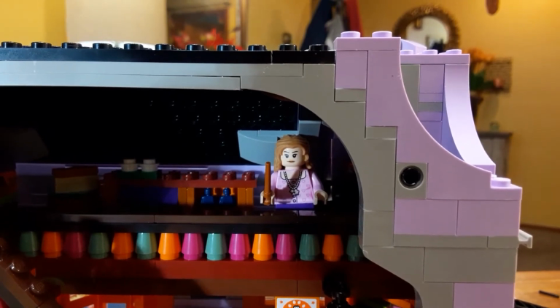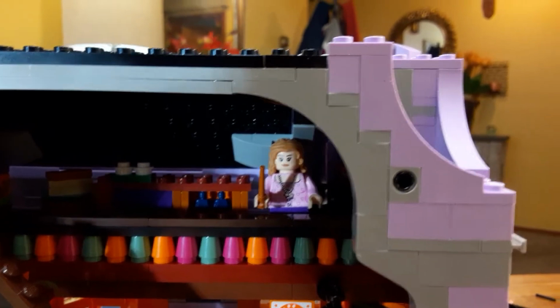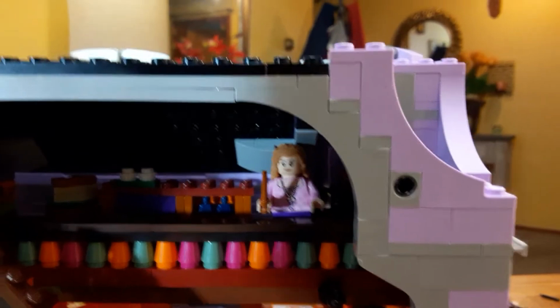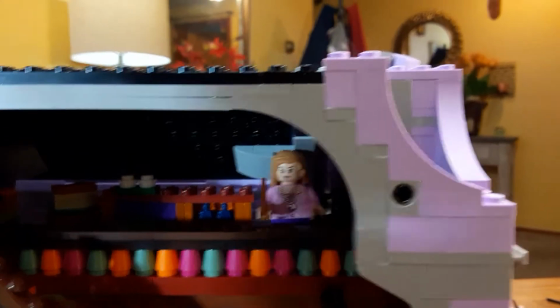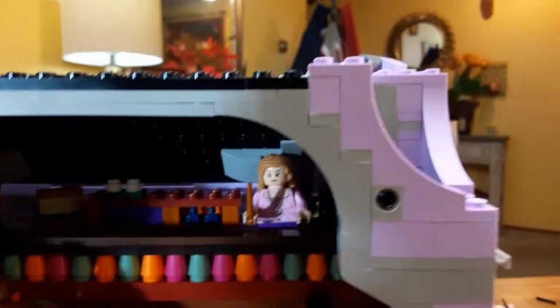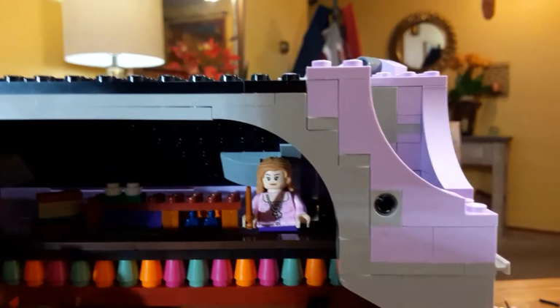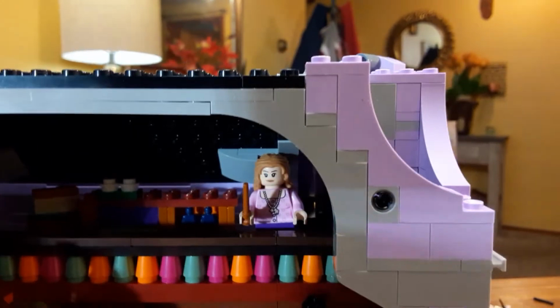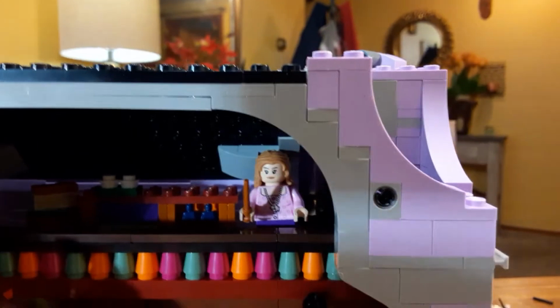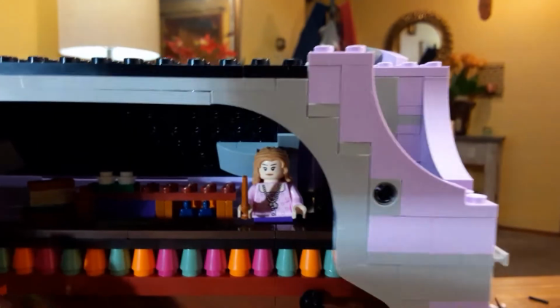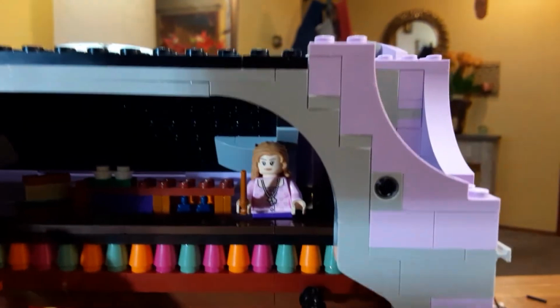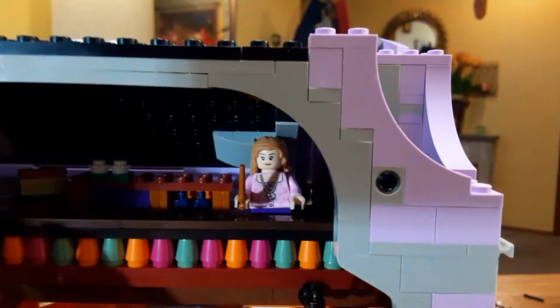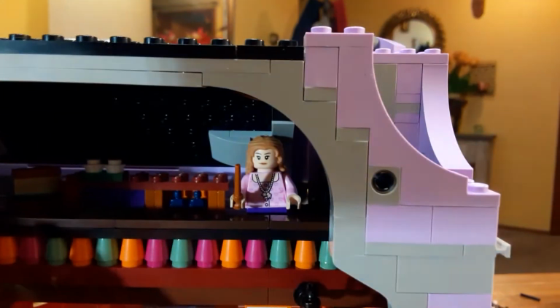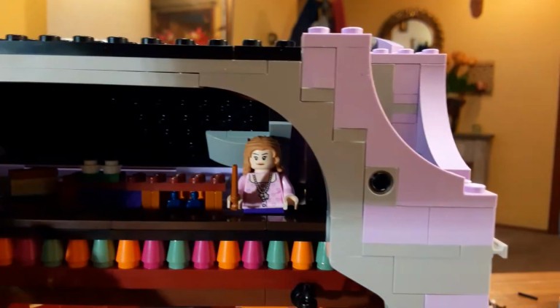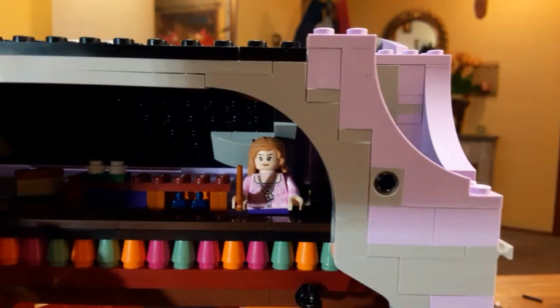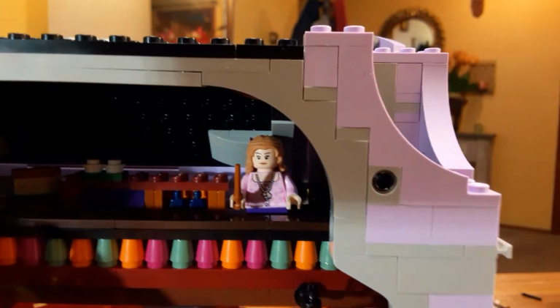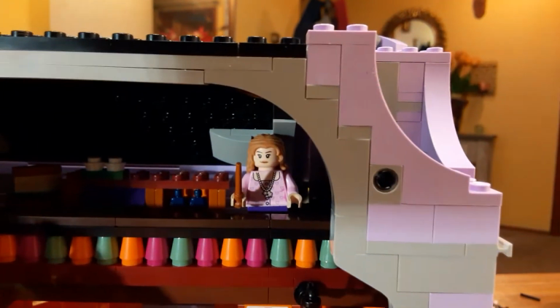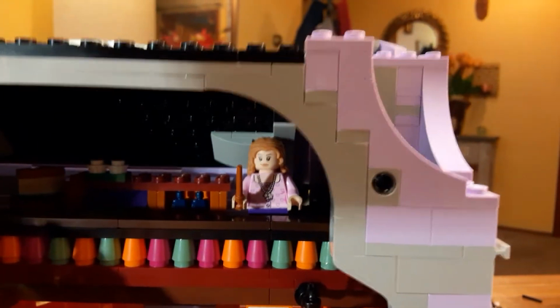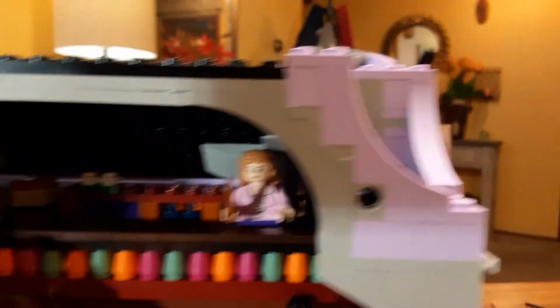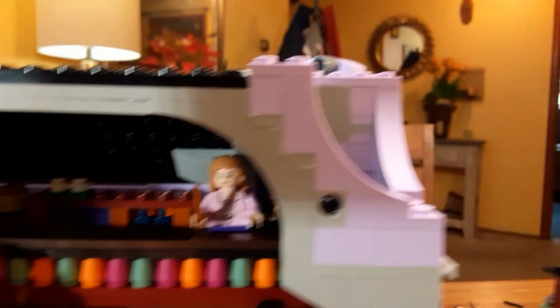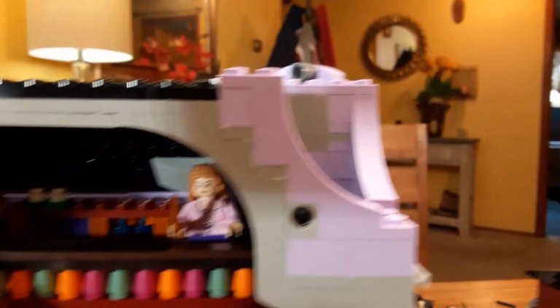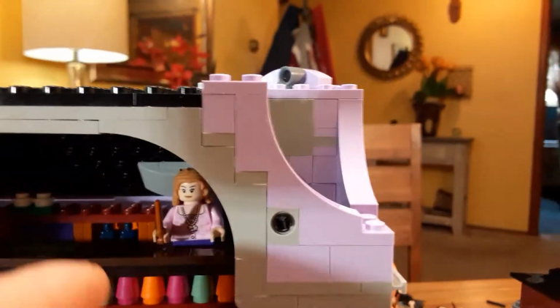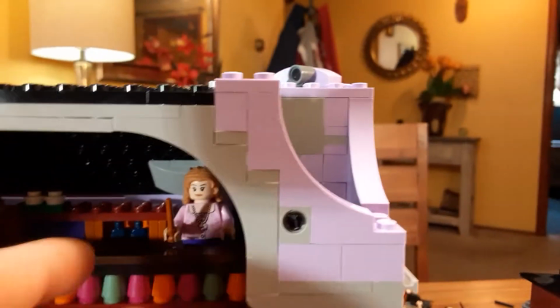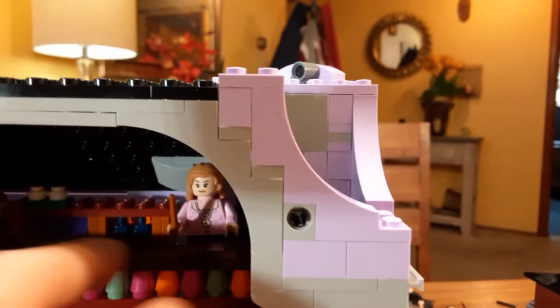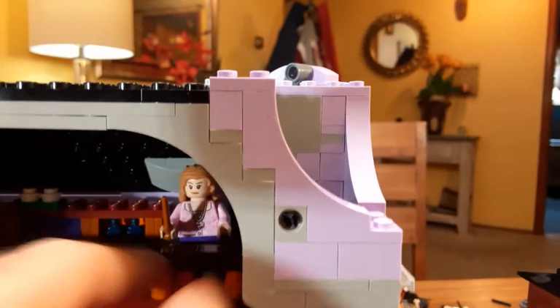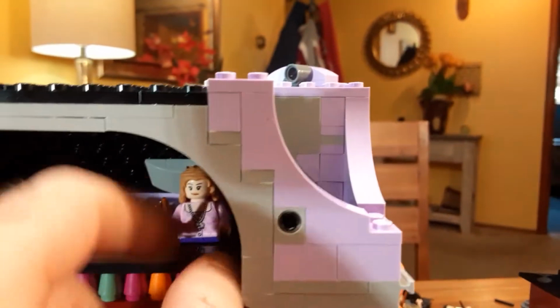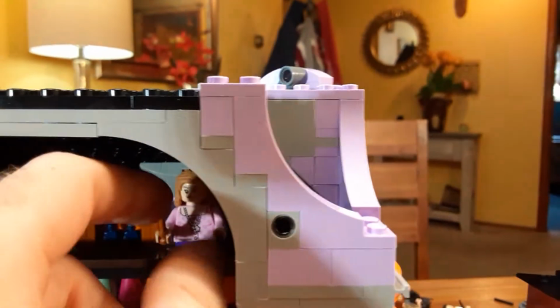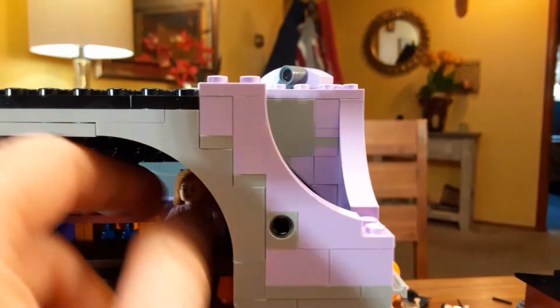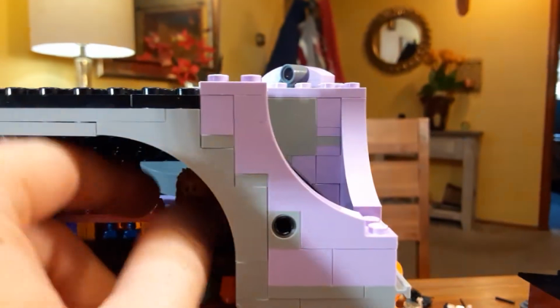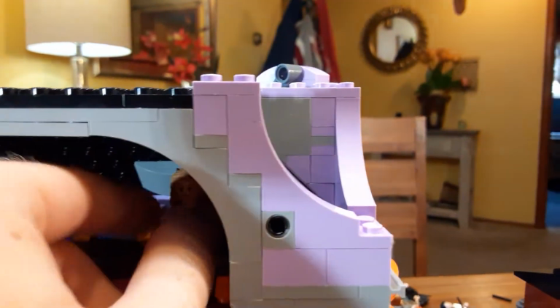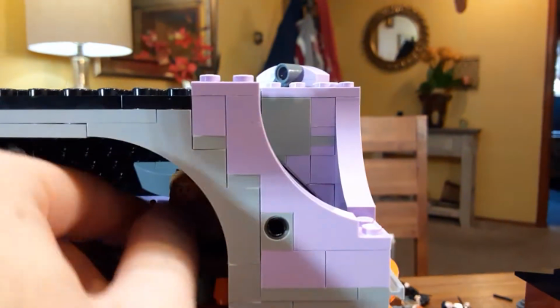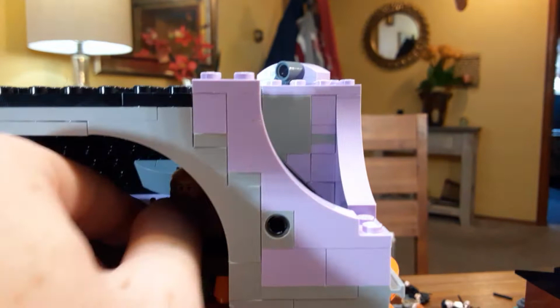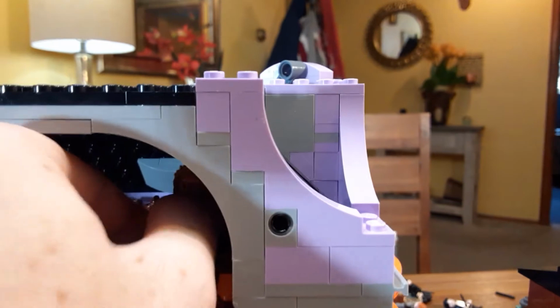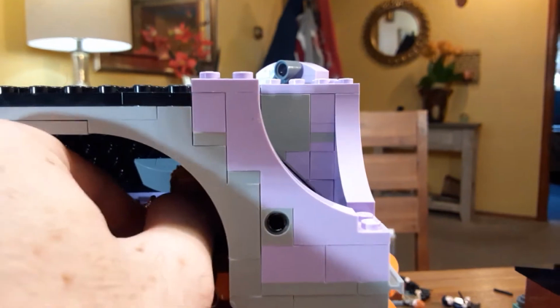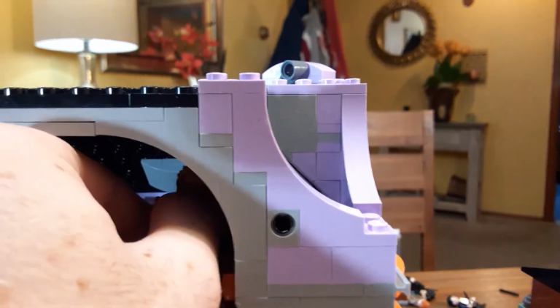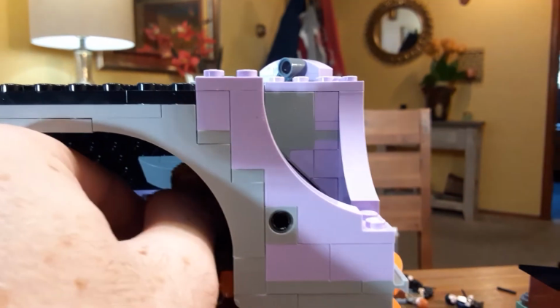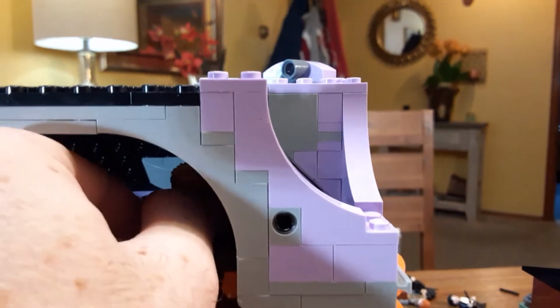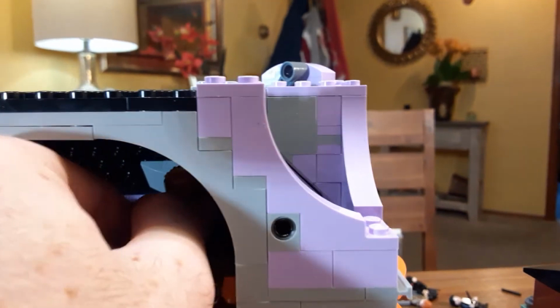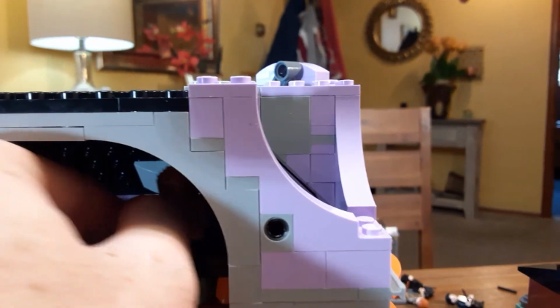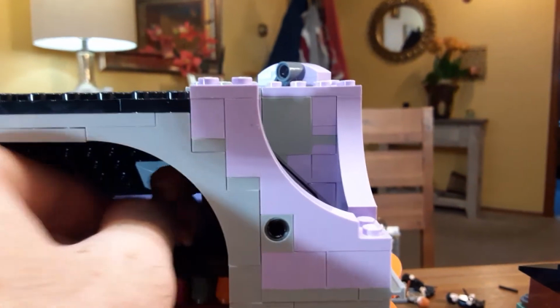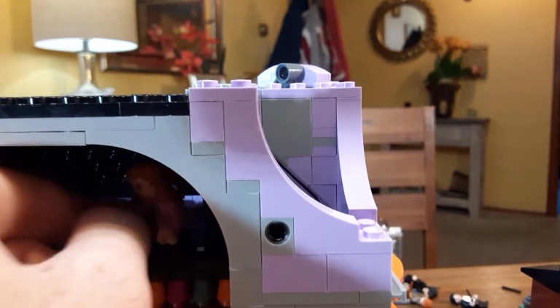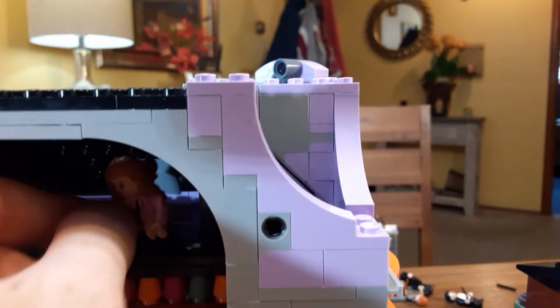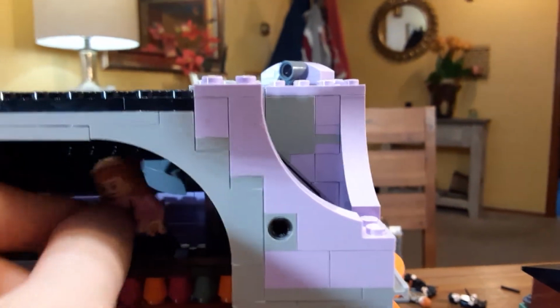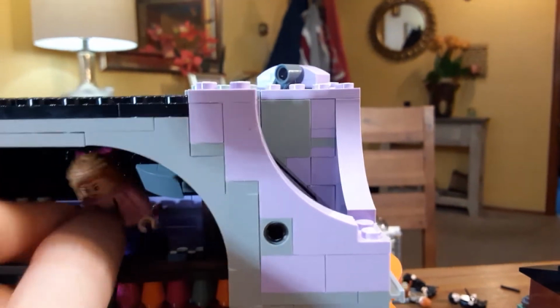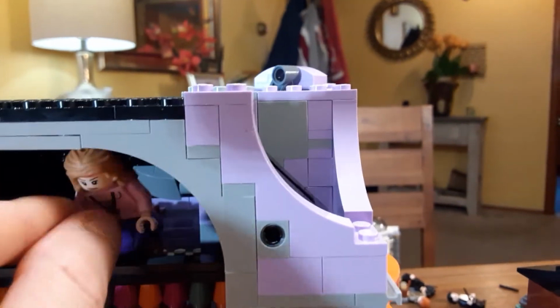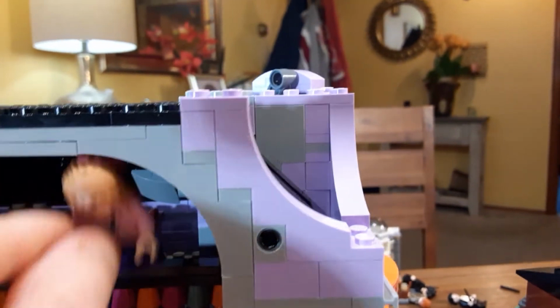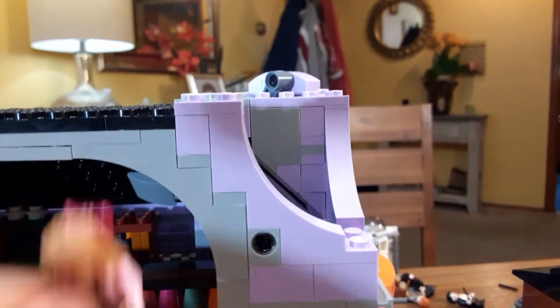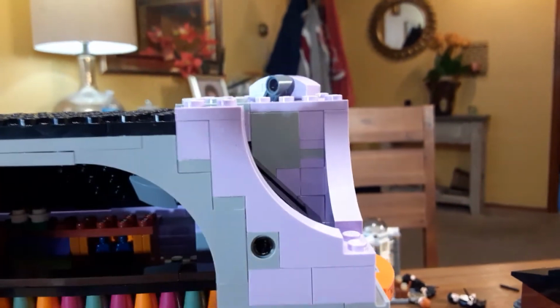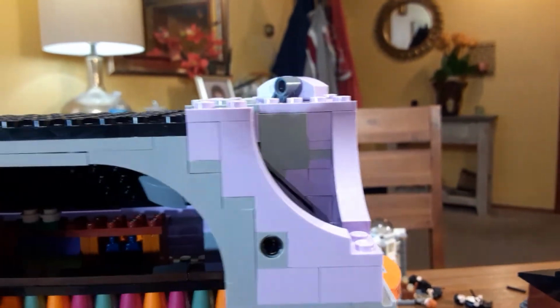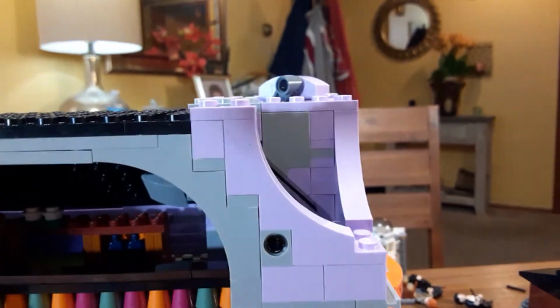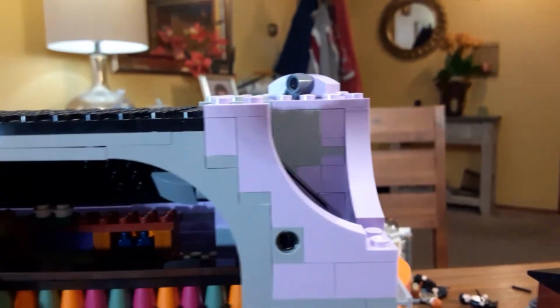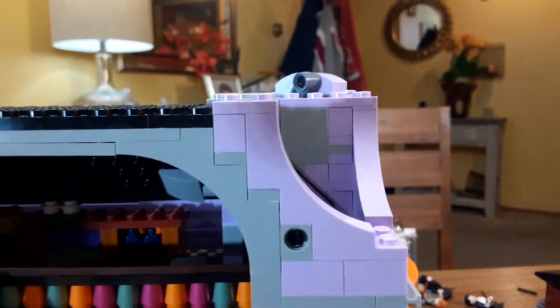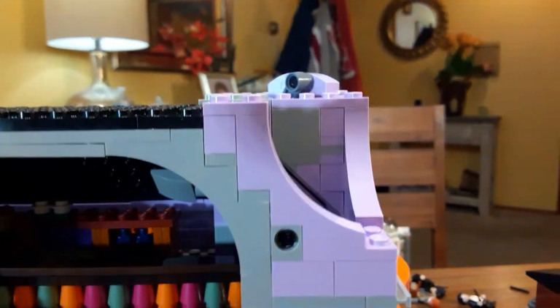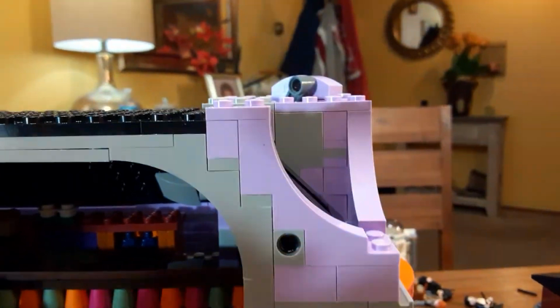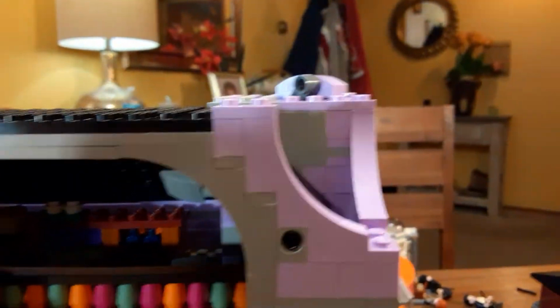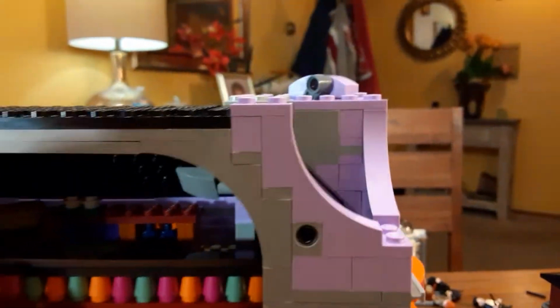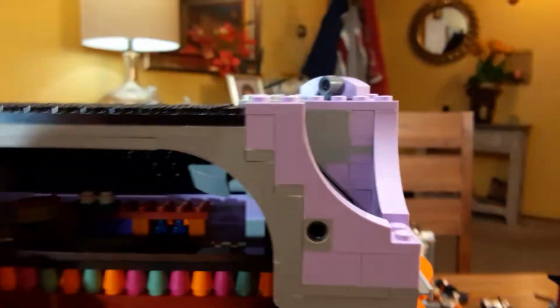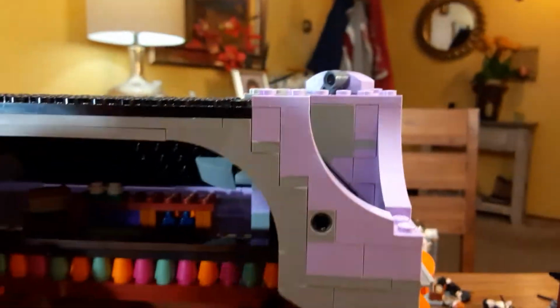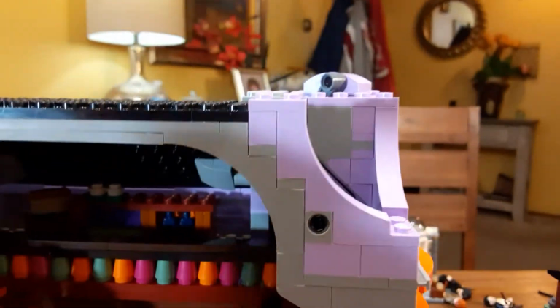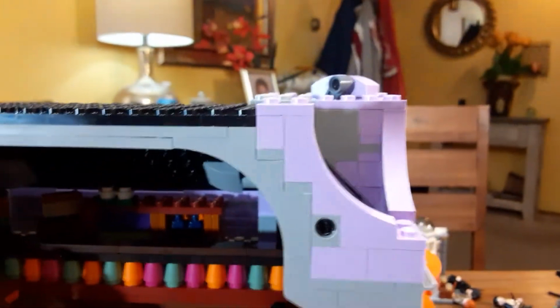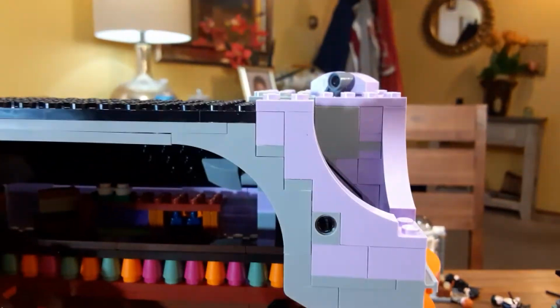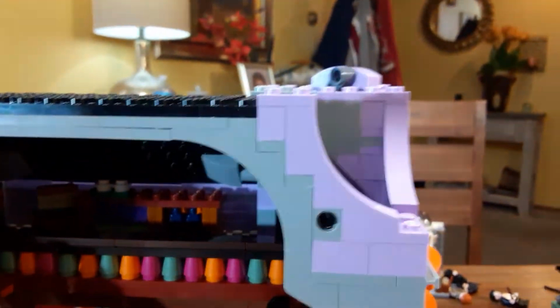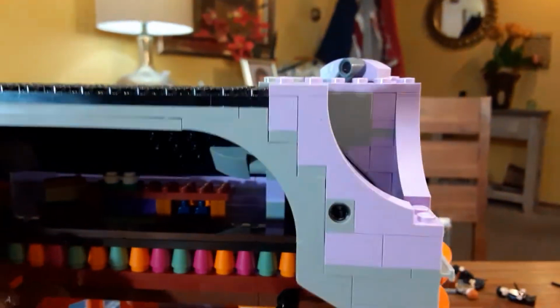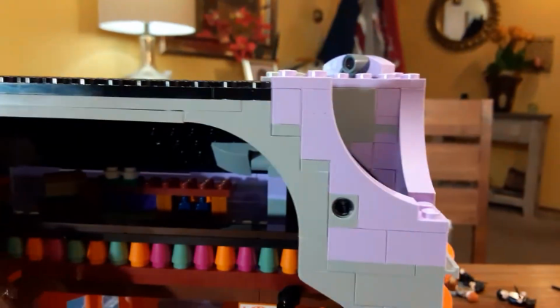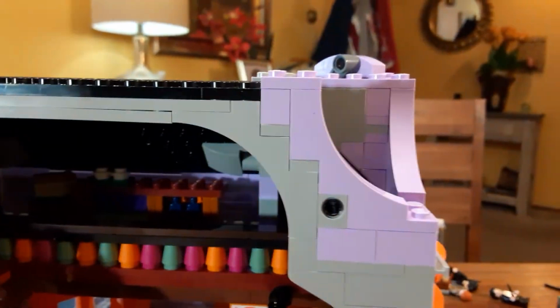And next to here we have Lavender Brown — she pretty much has the crush on Ron.